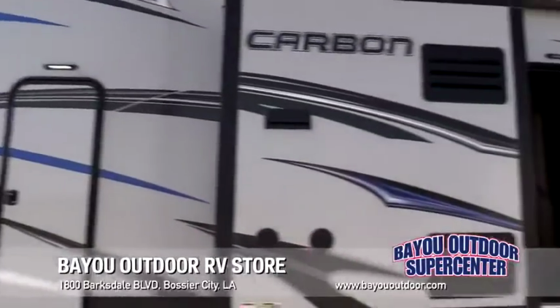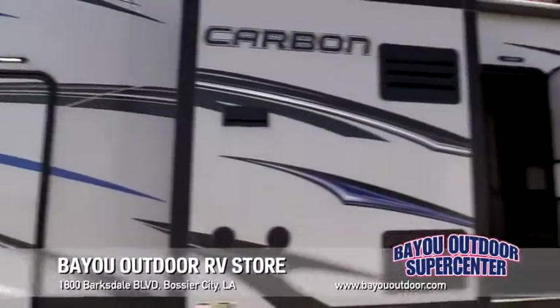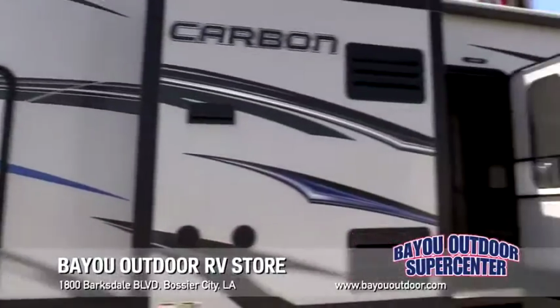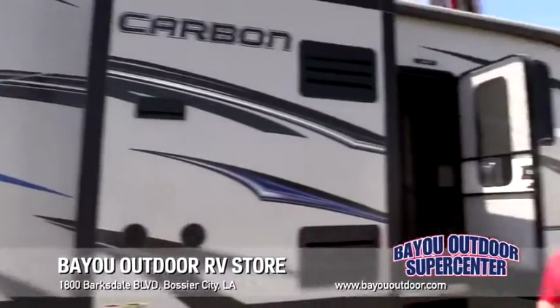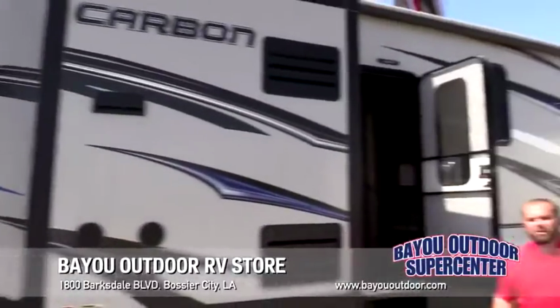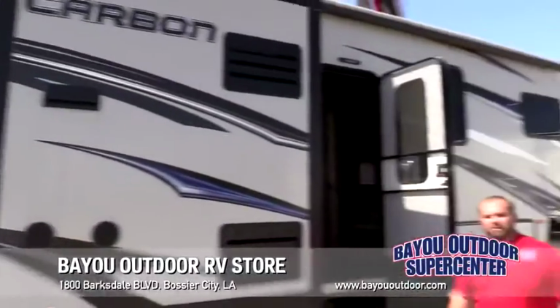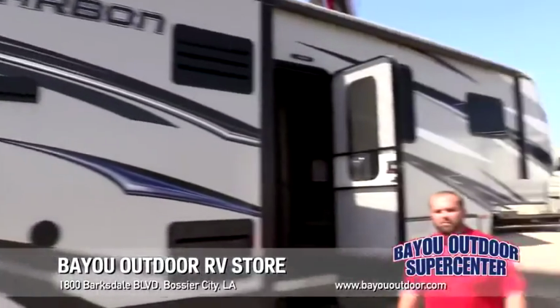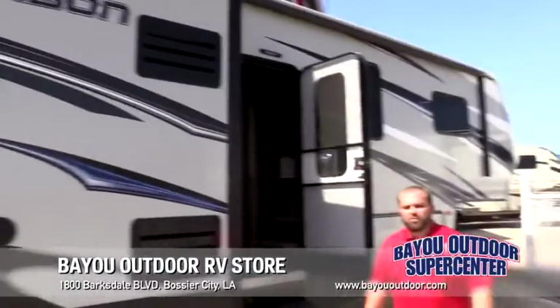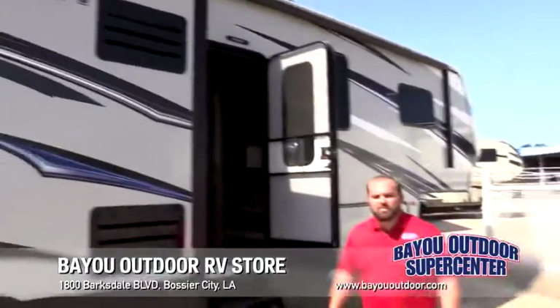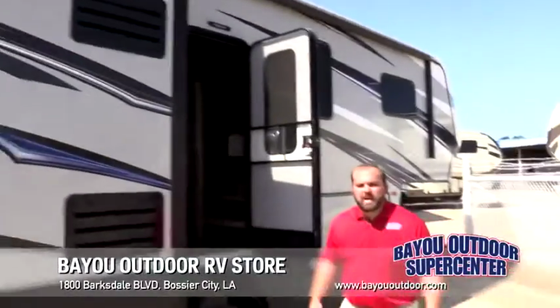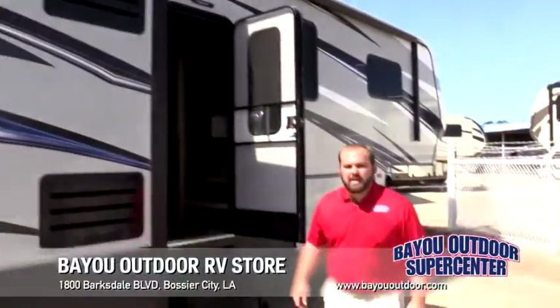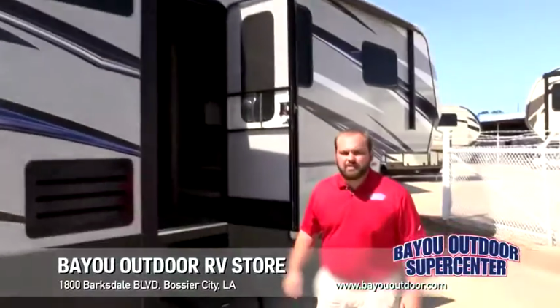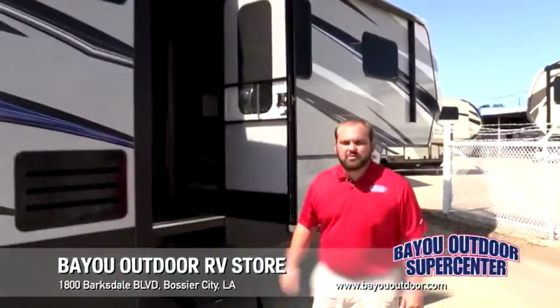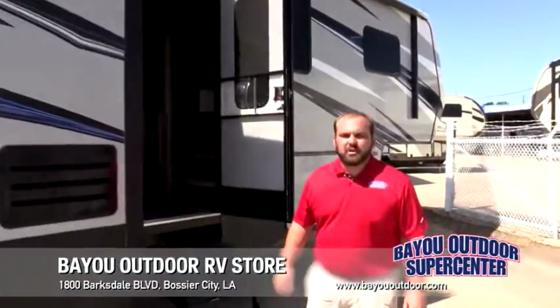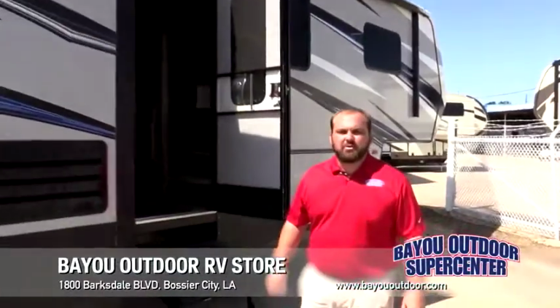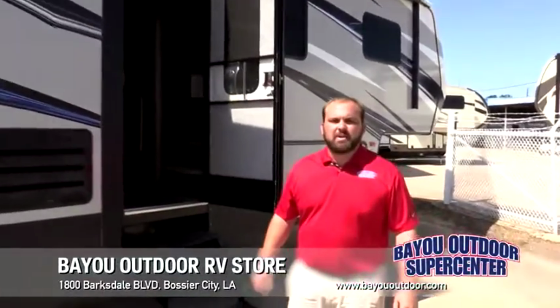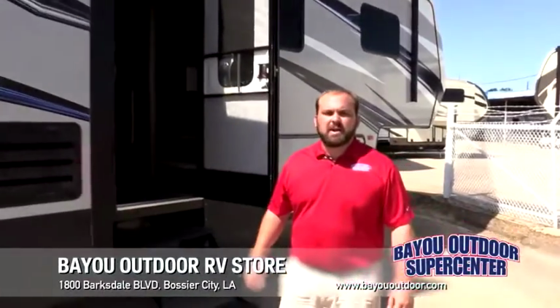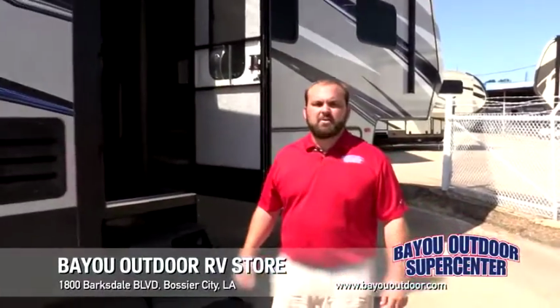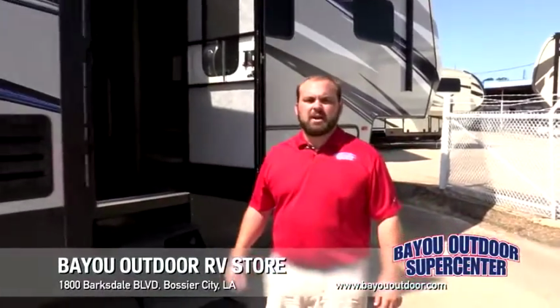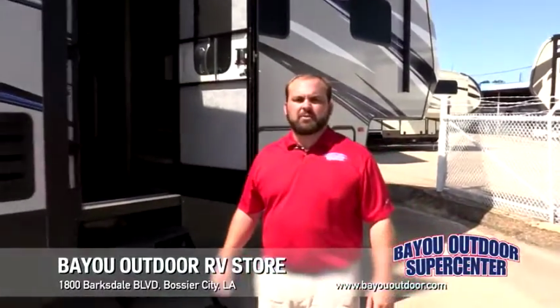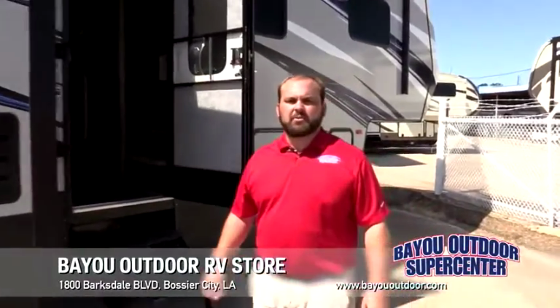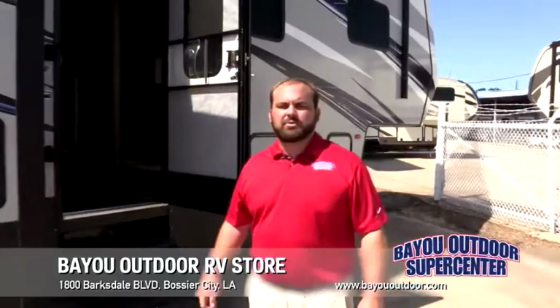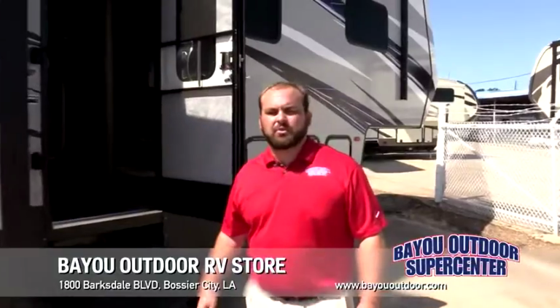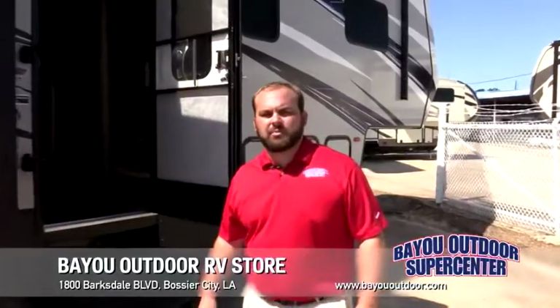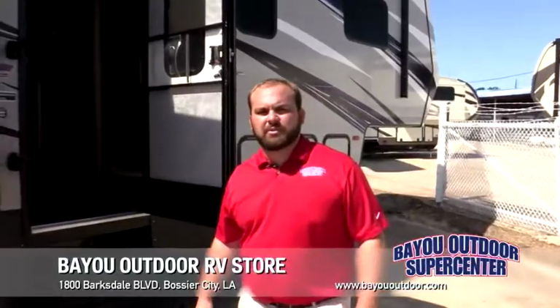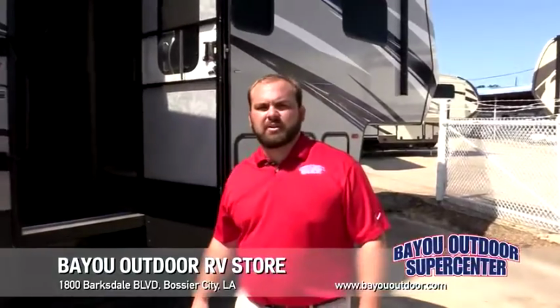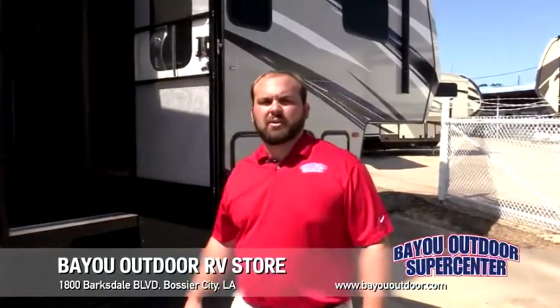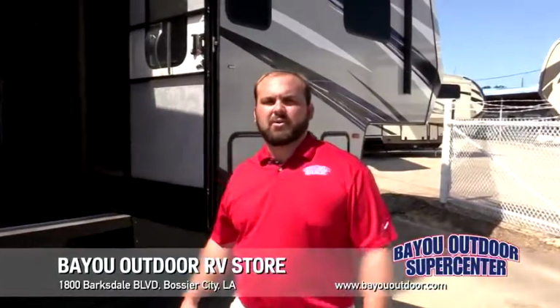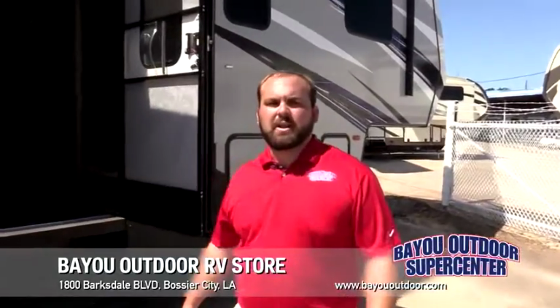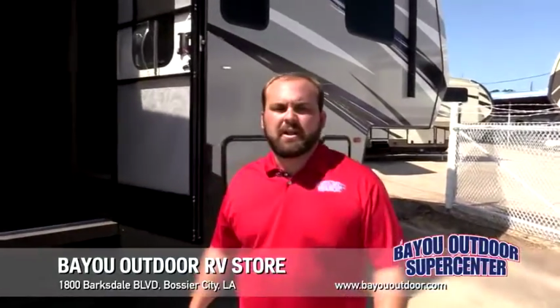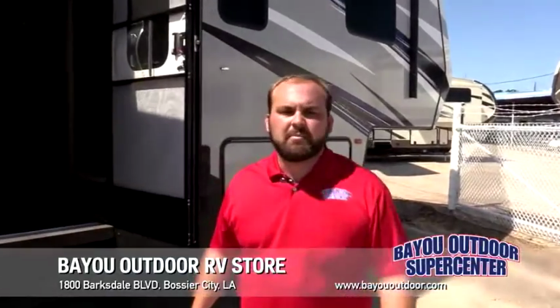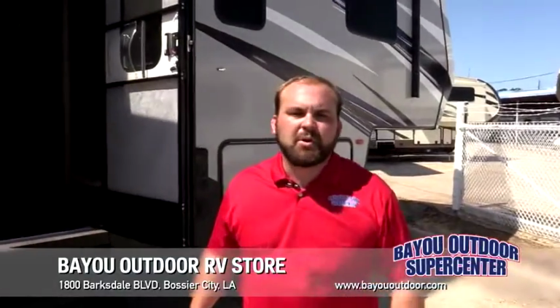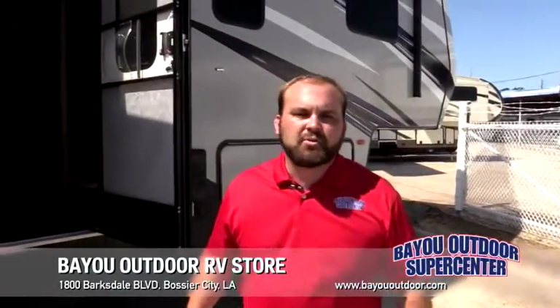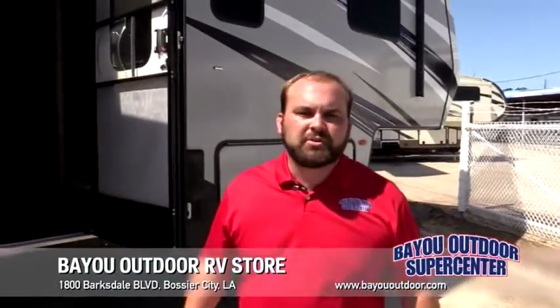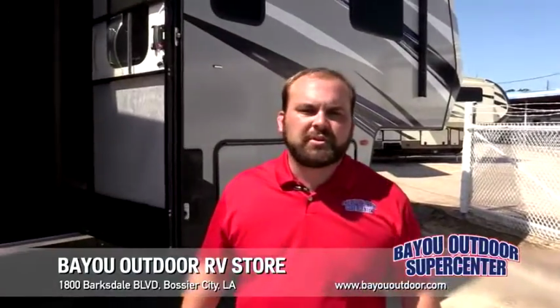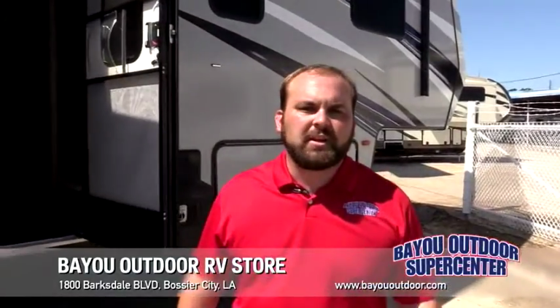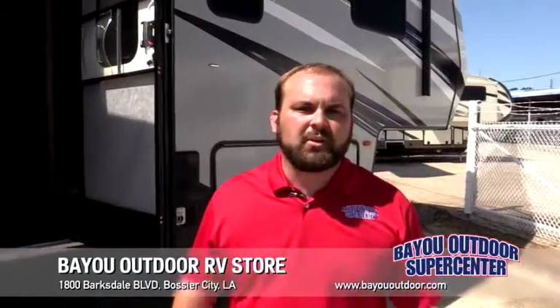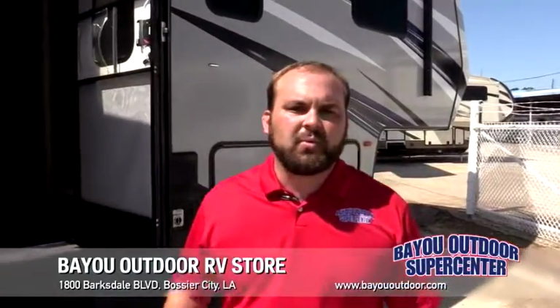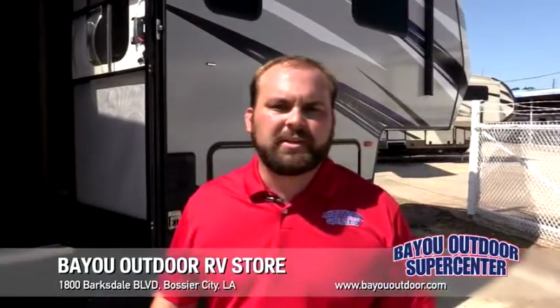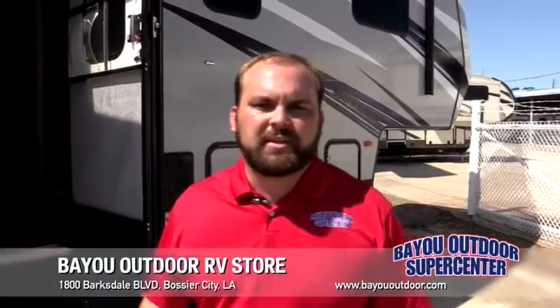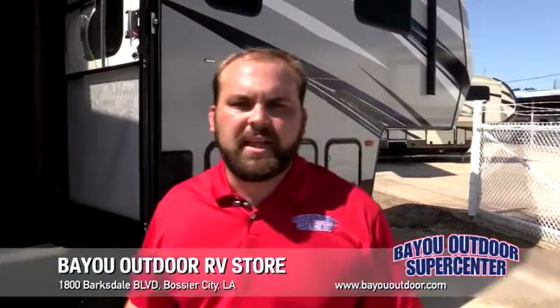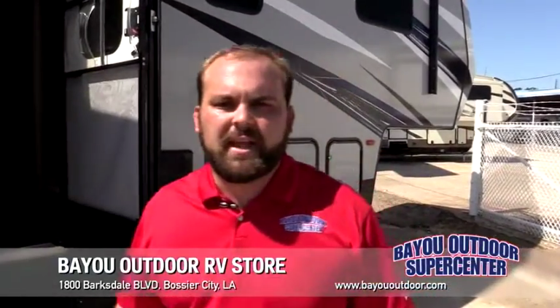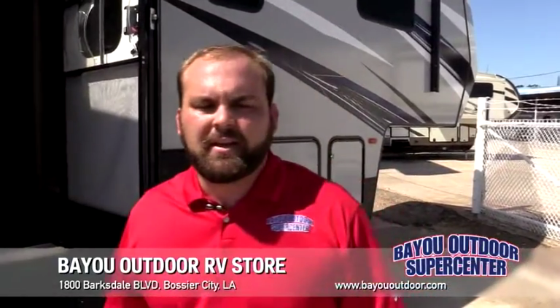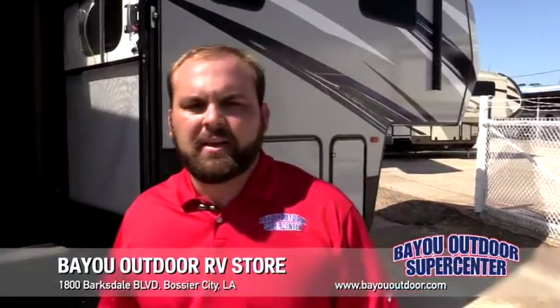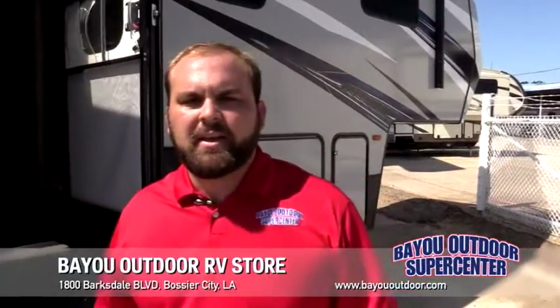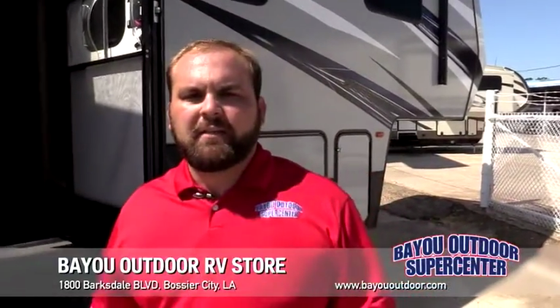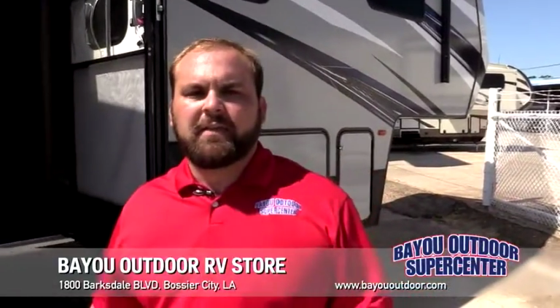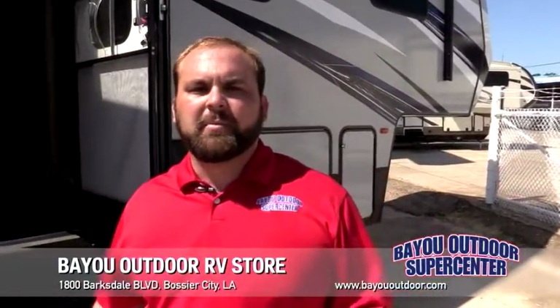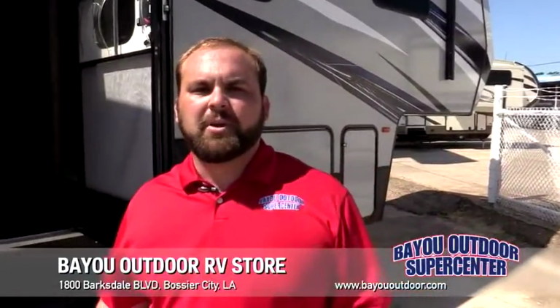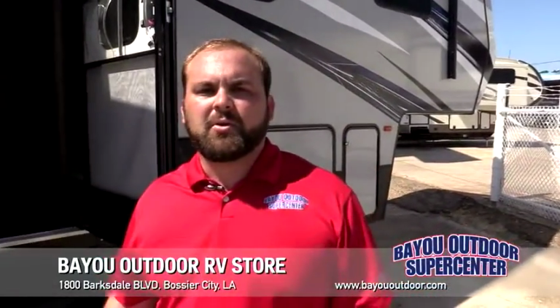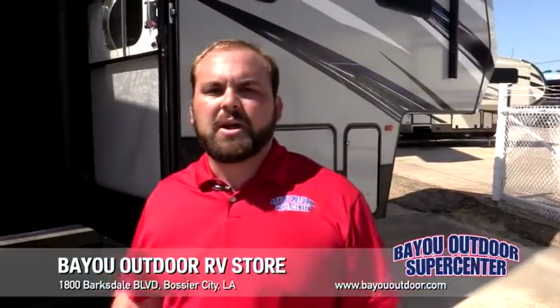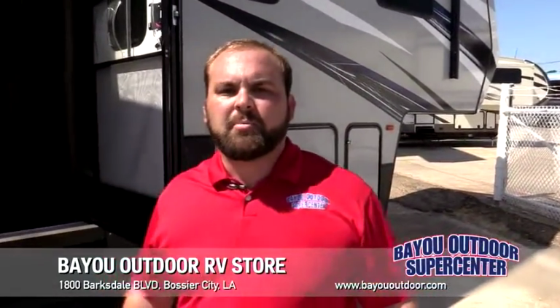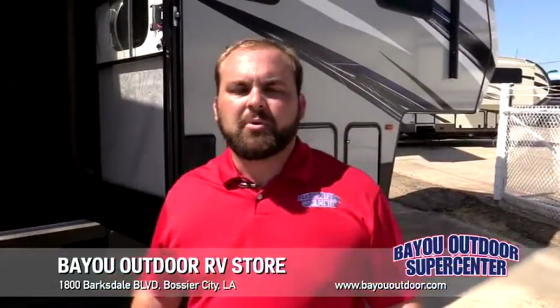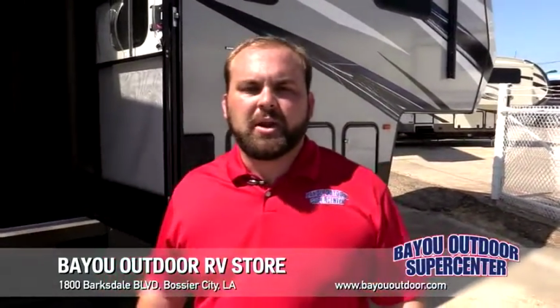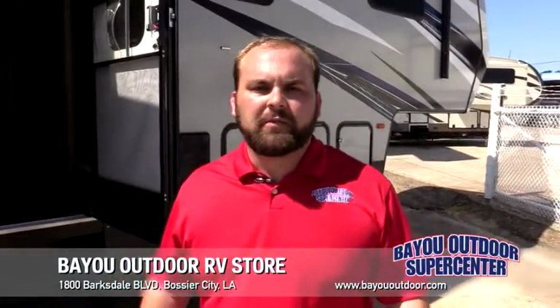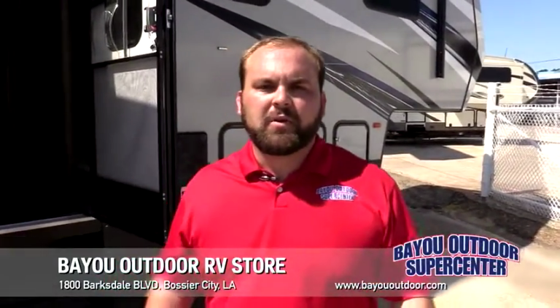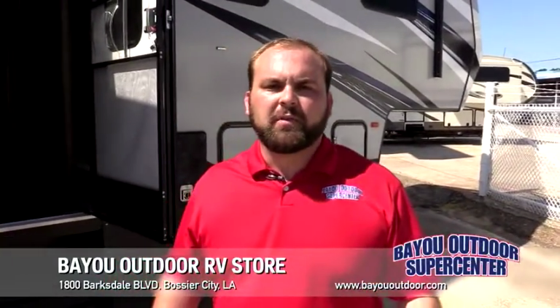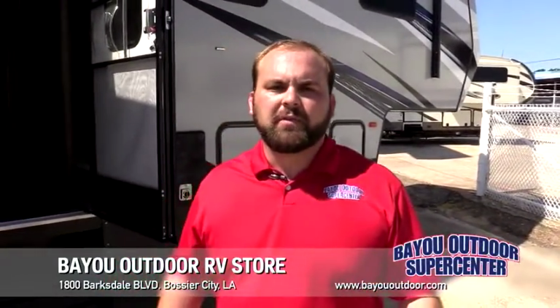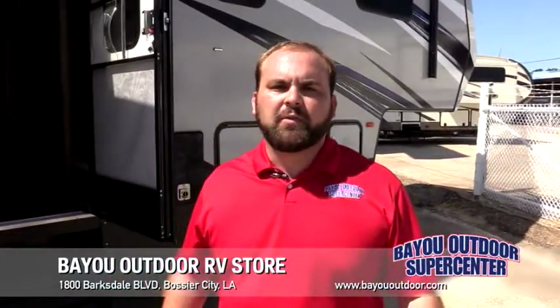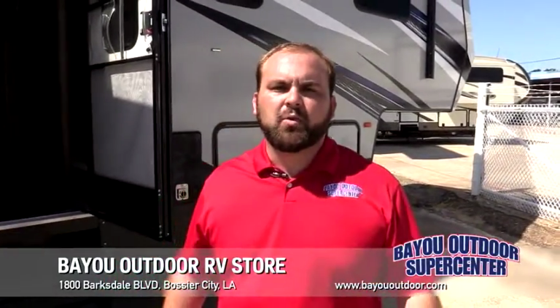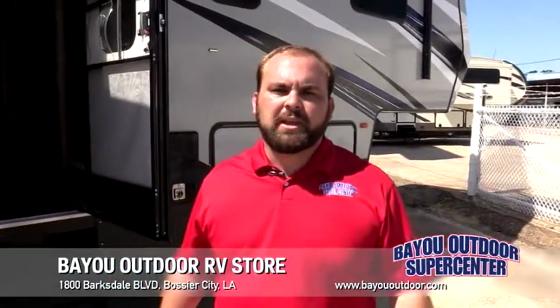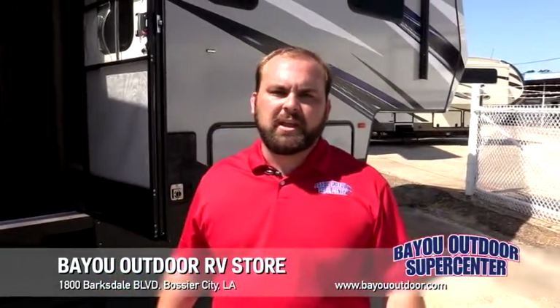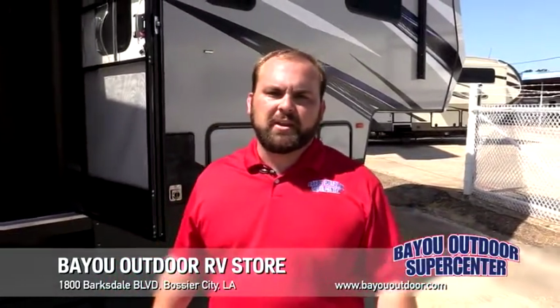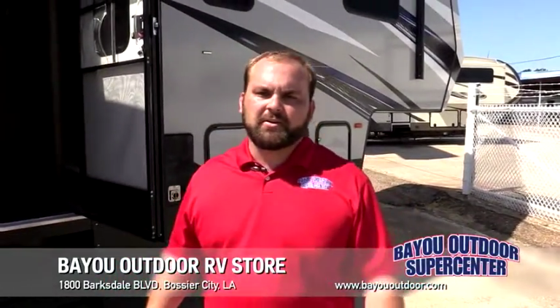Hello everyone, Matt Angel here with Bayou Outdoor Supercenter located in Bossier City, Louisiana. Family owned and operated for over 40 years.